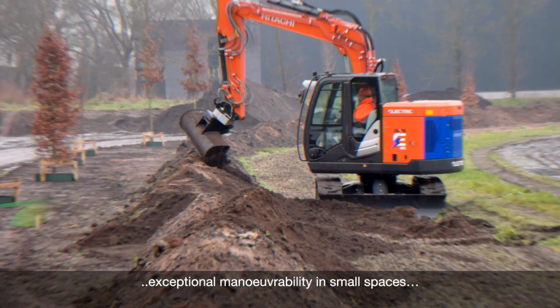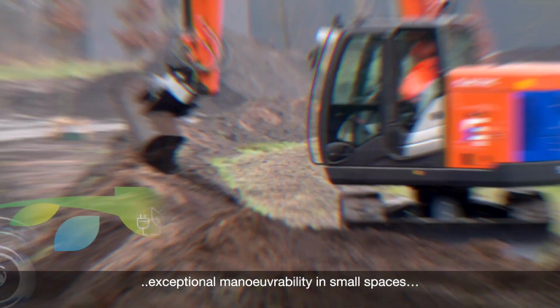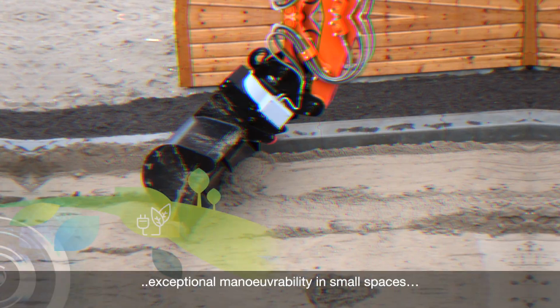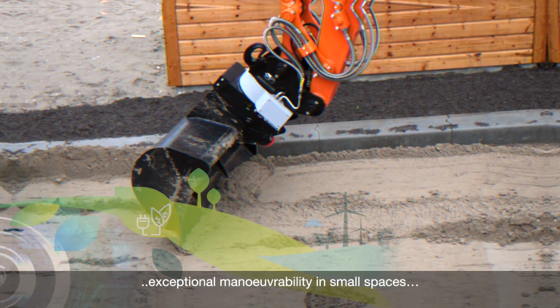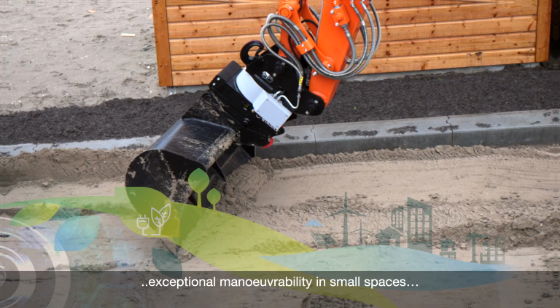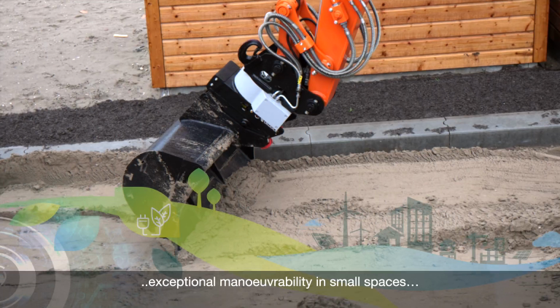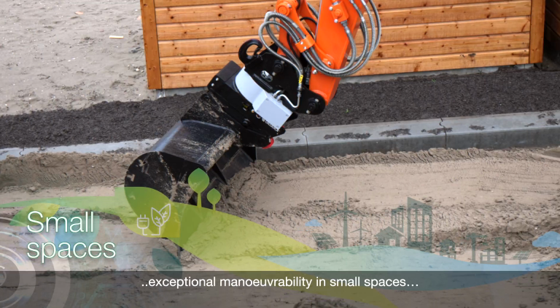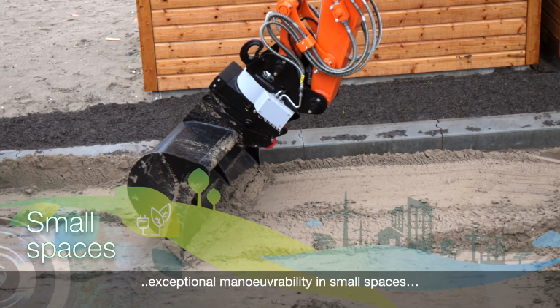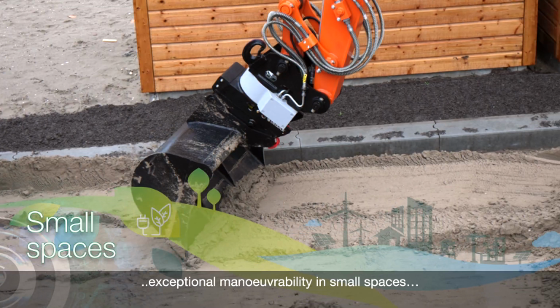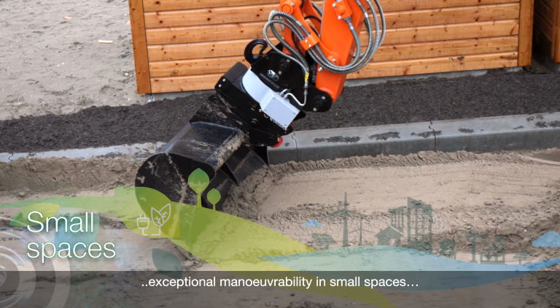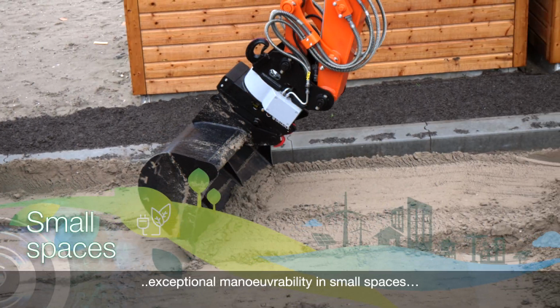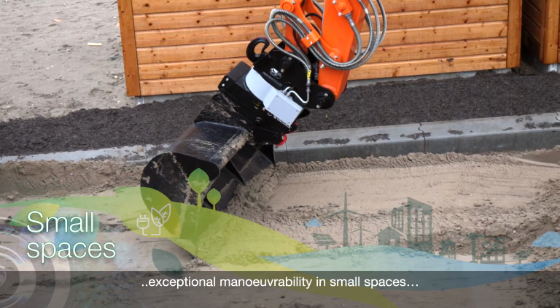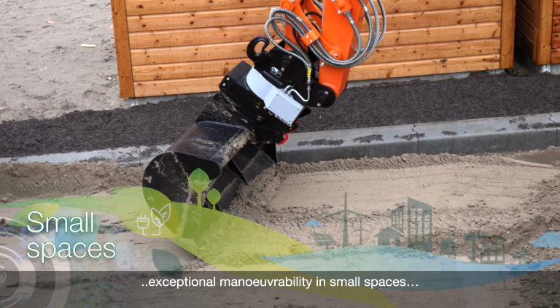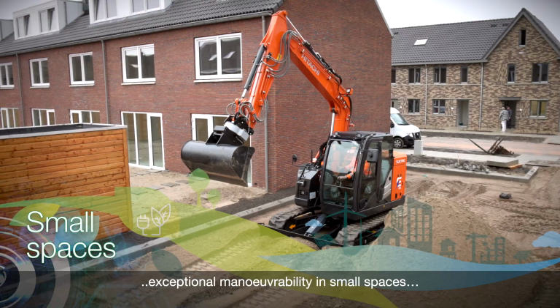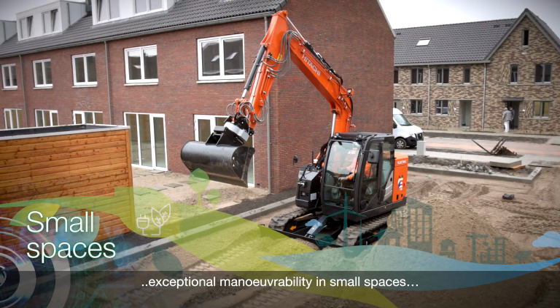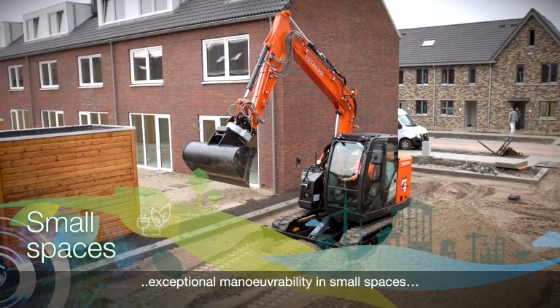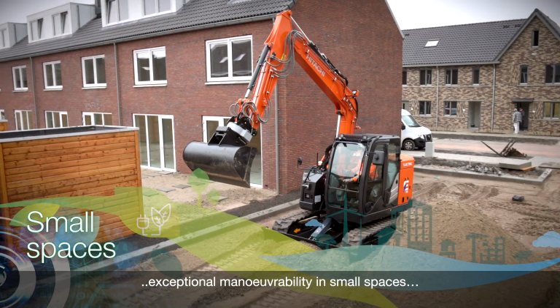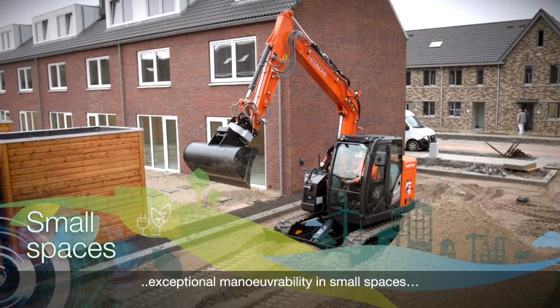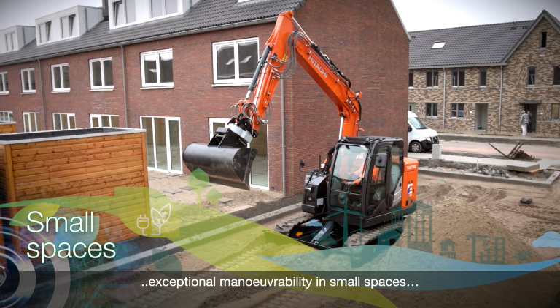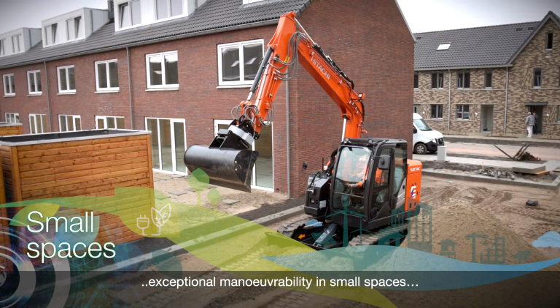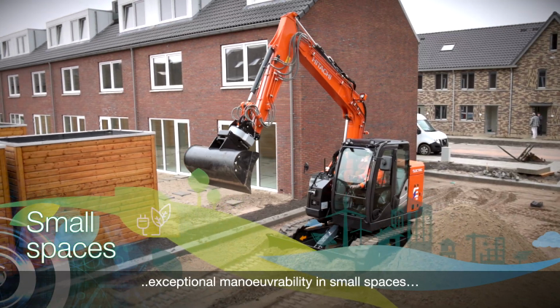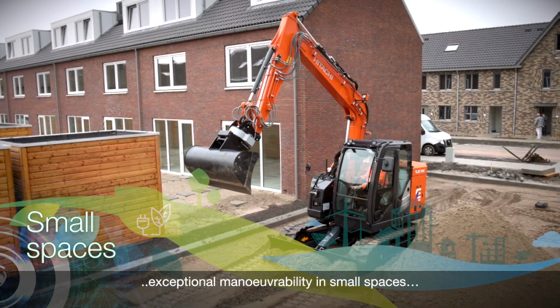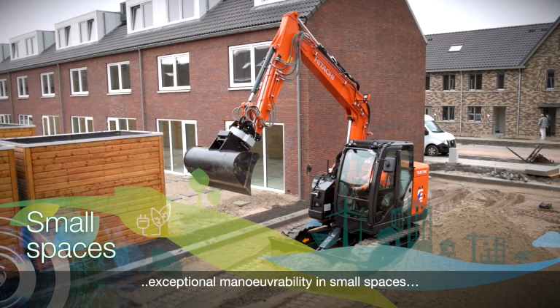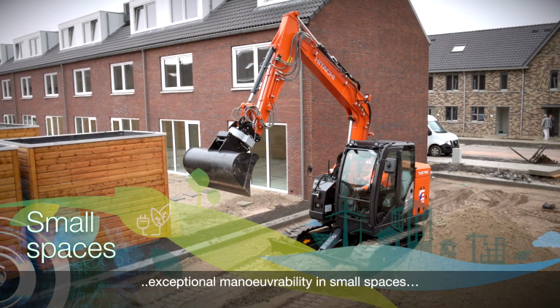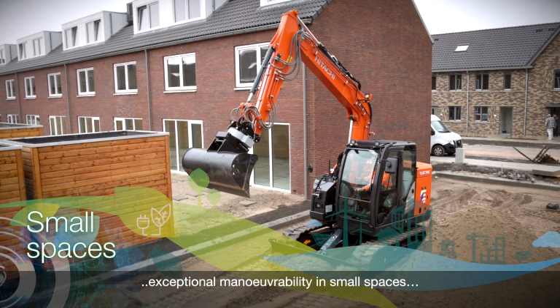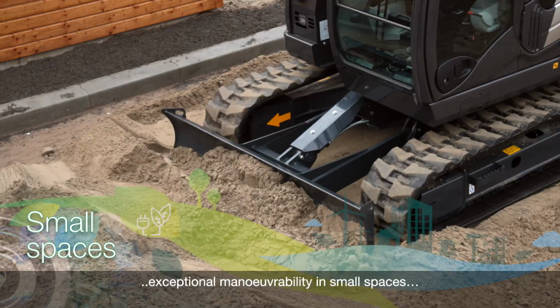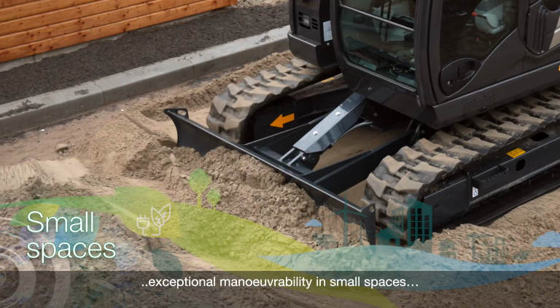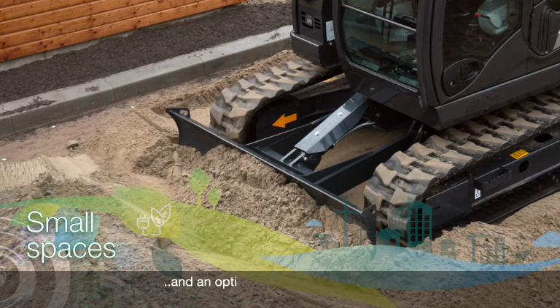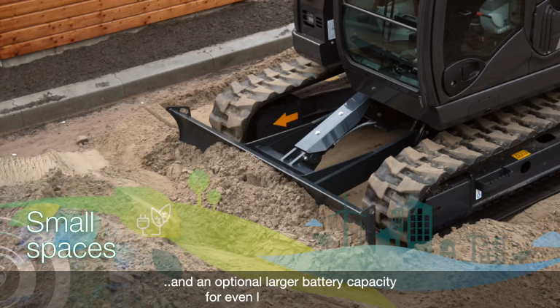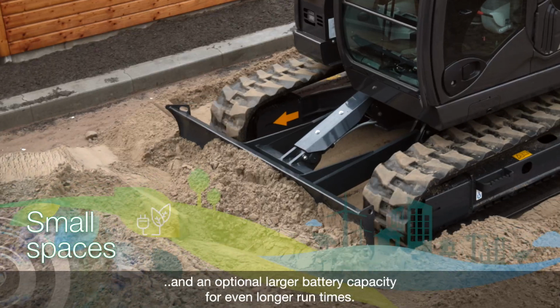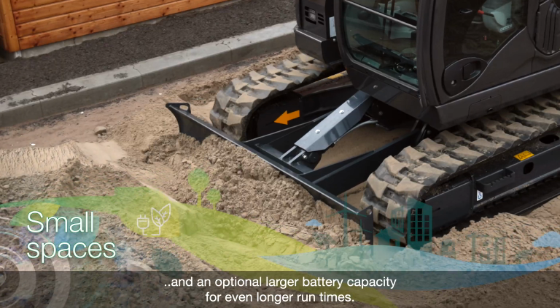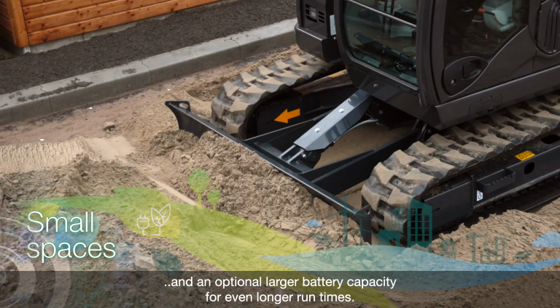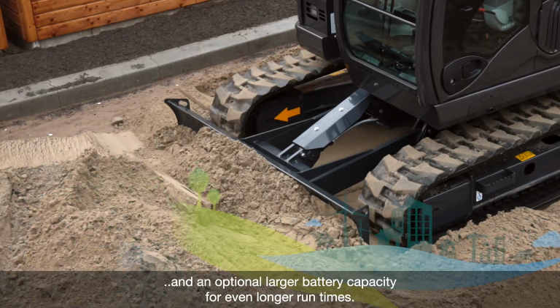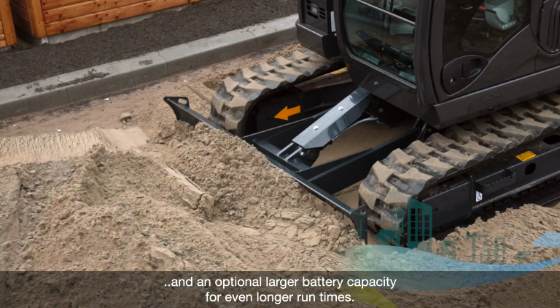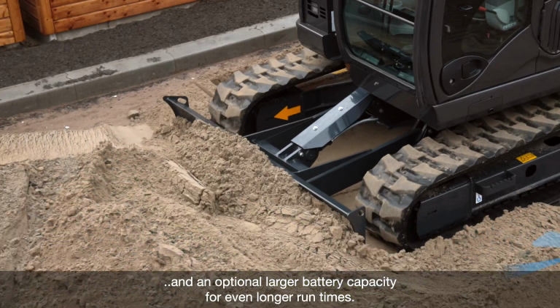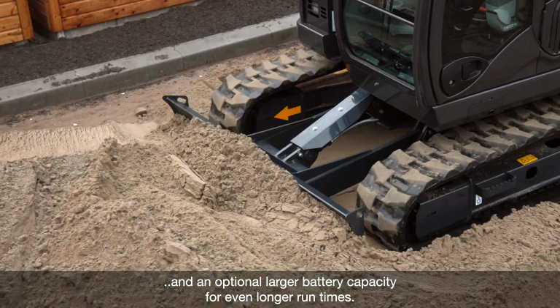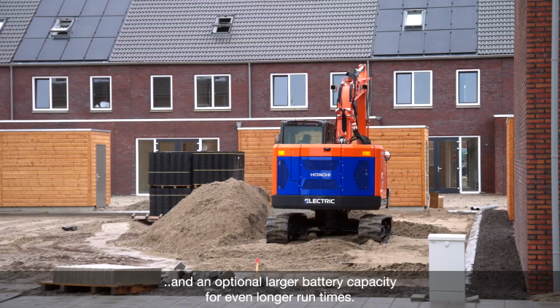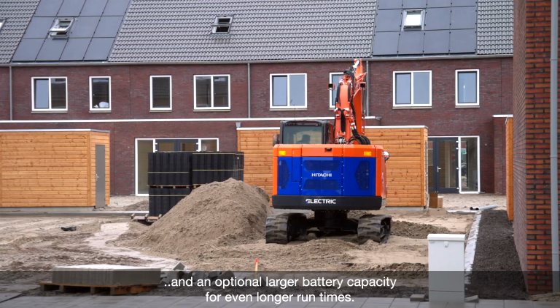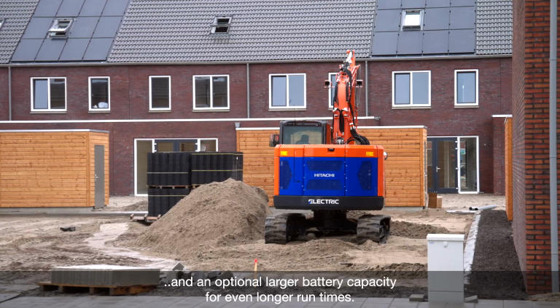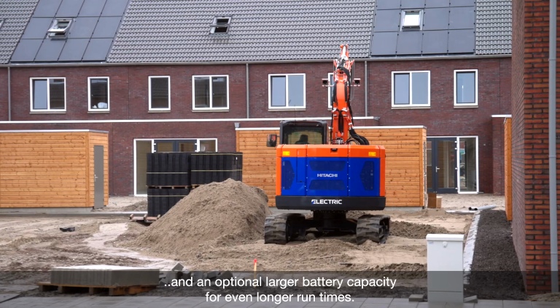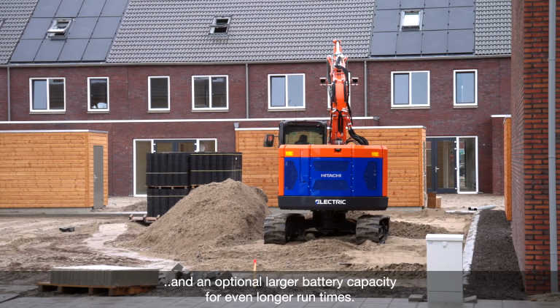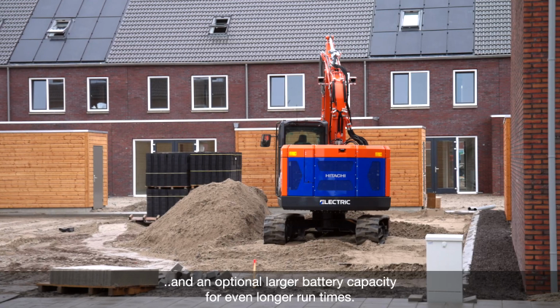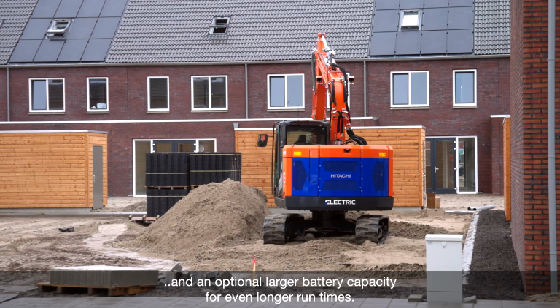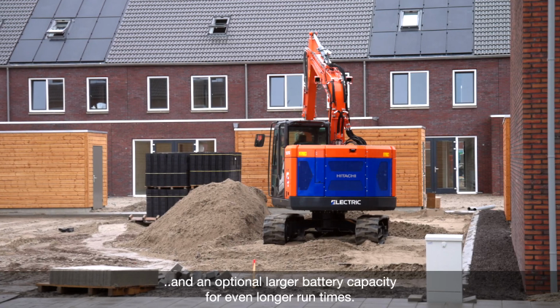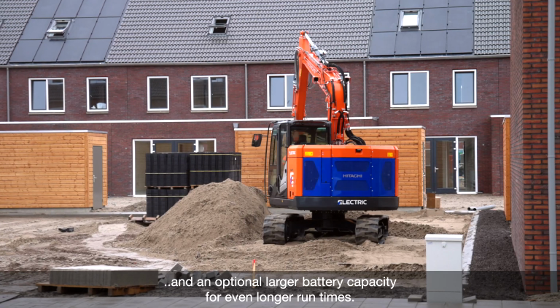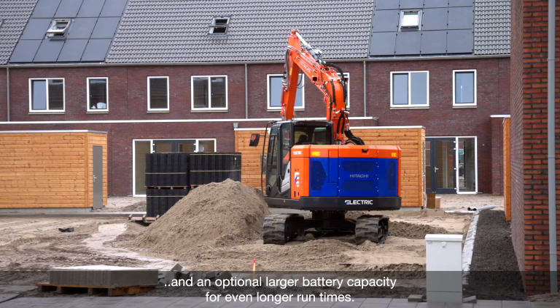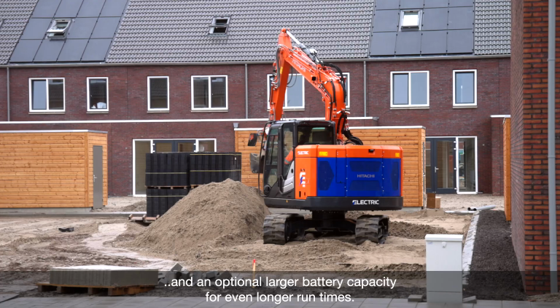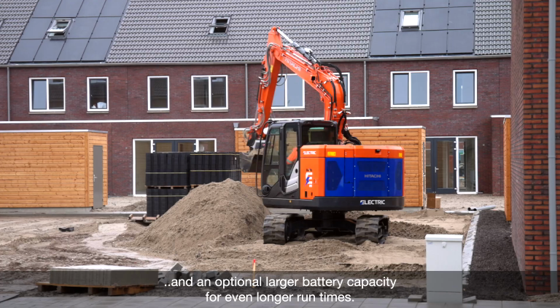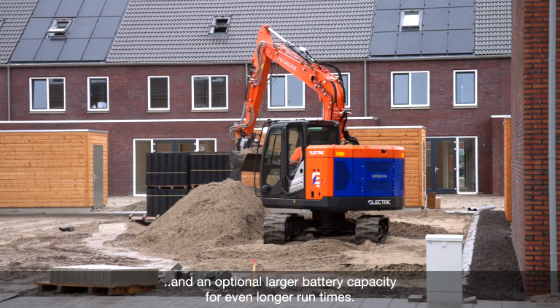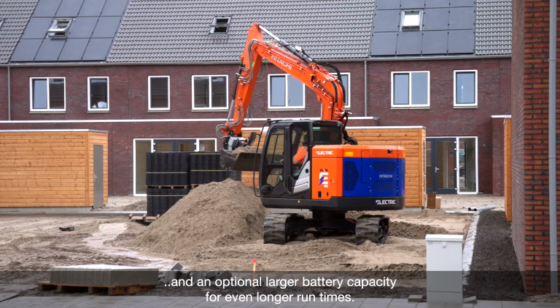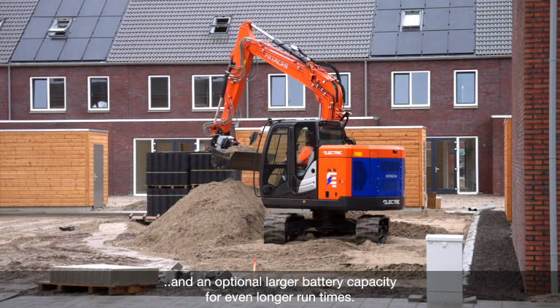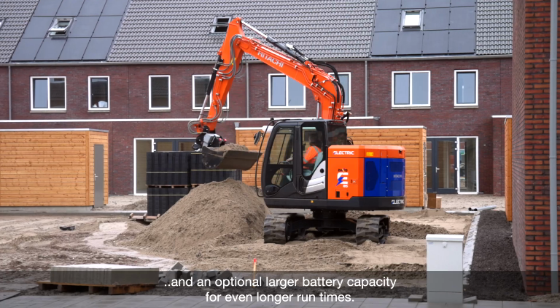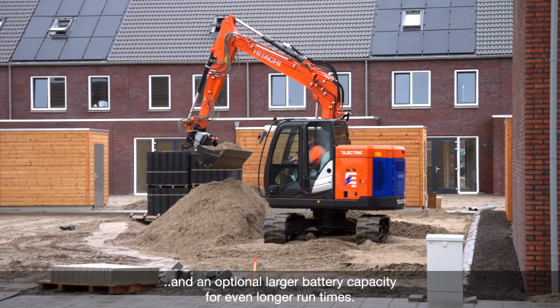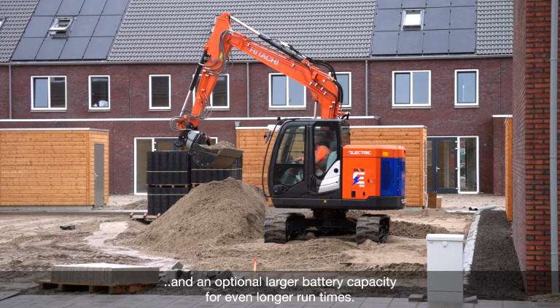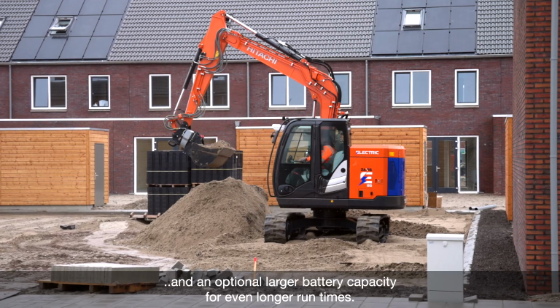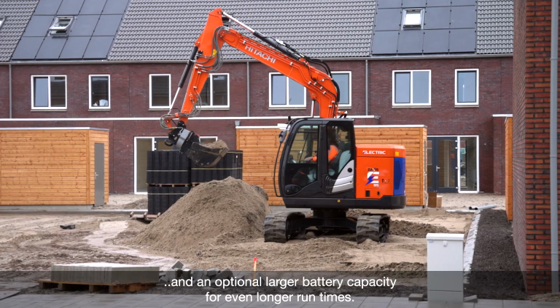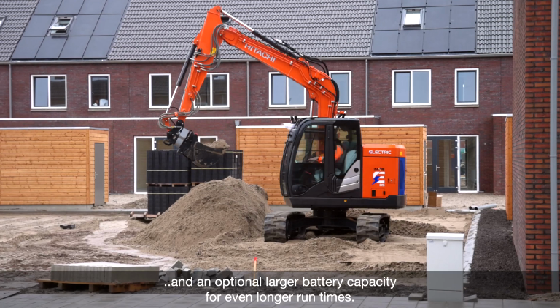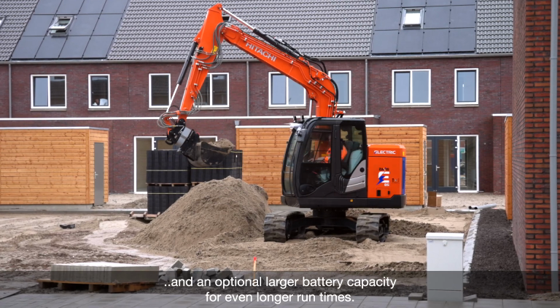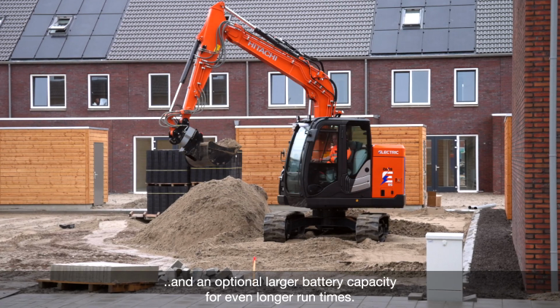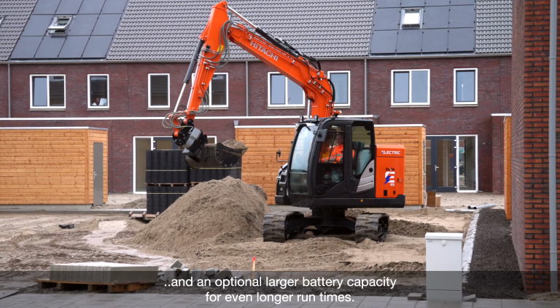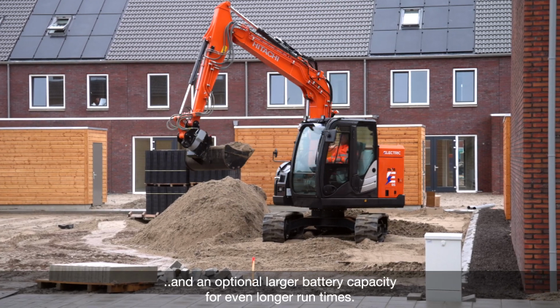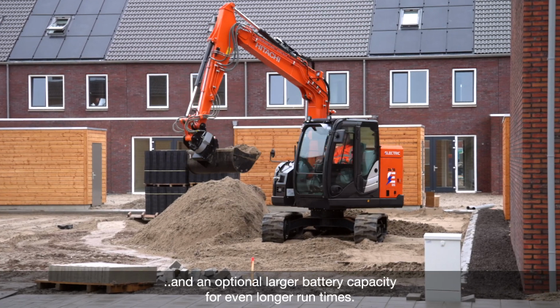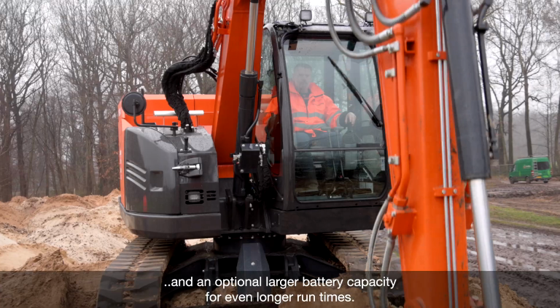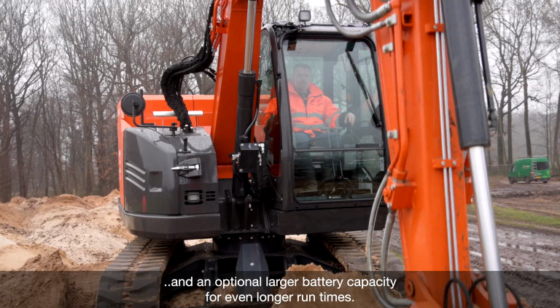Exceptional maneuverability in small spaces and an optional larger battery capacity for even longer run times.